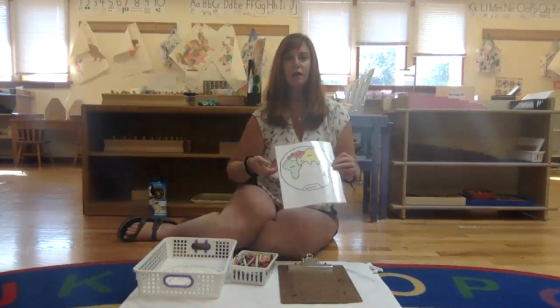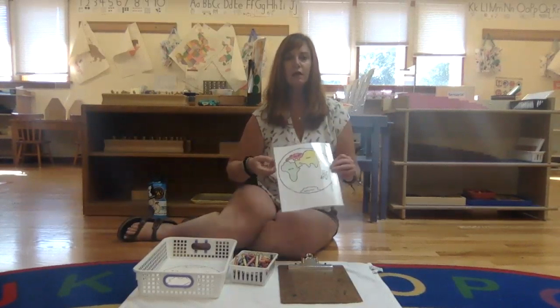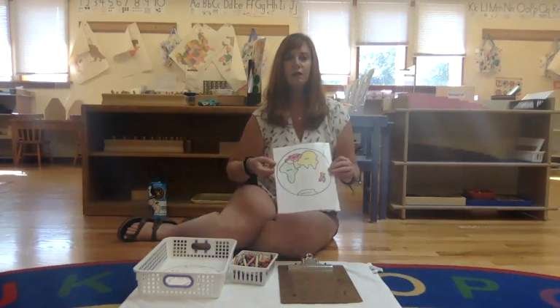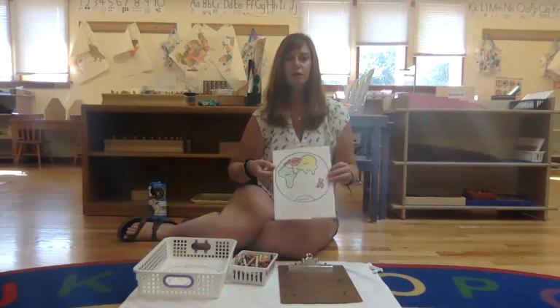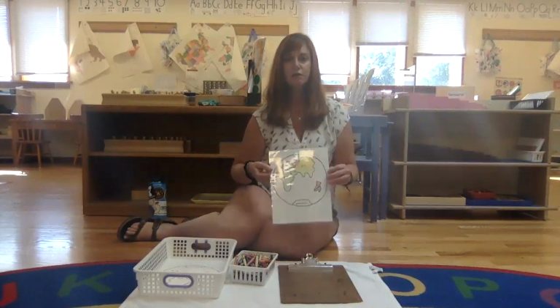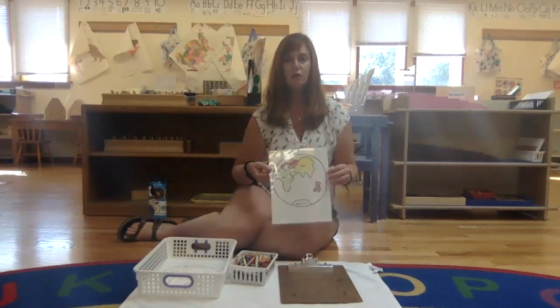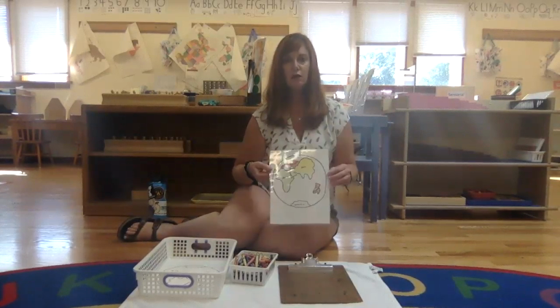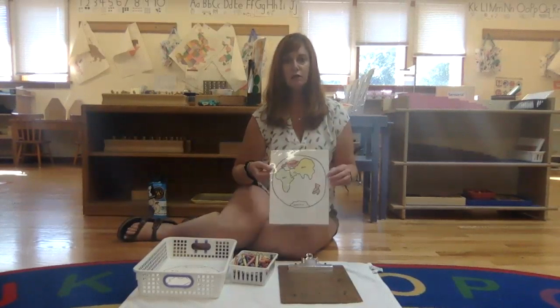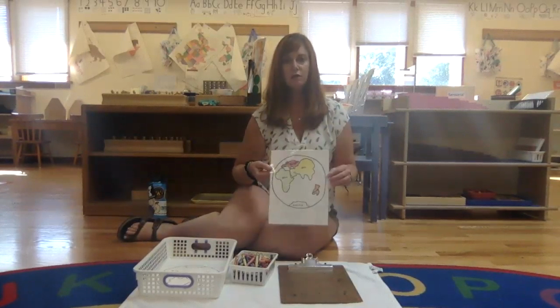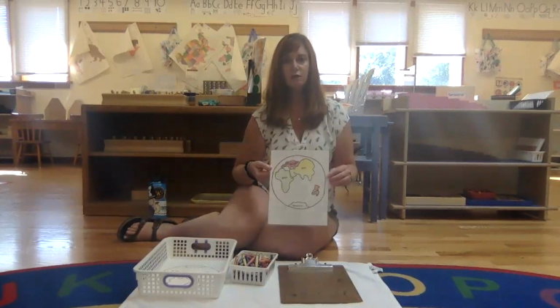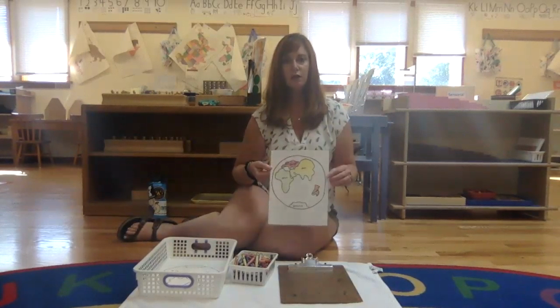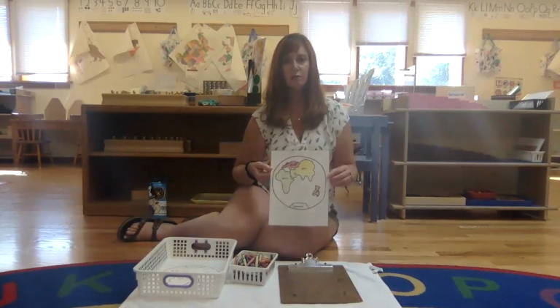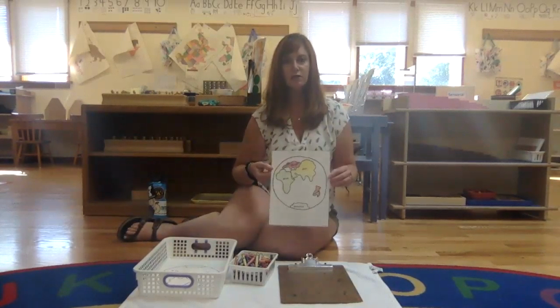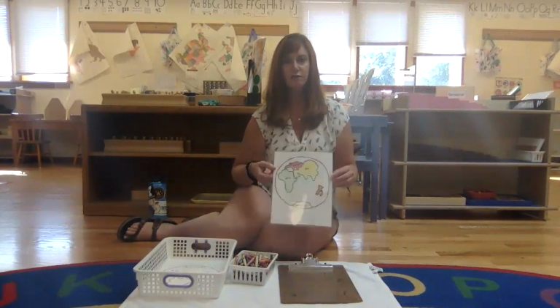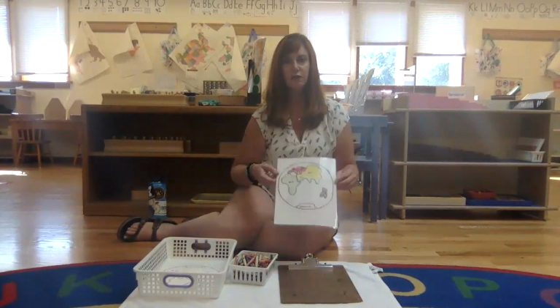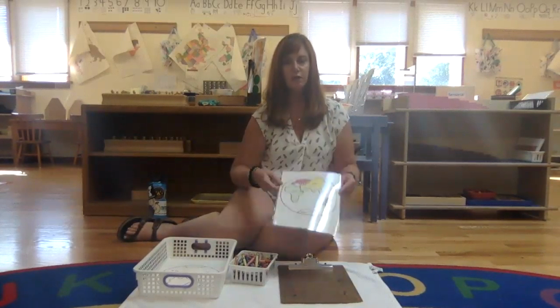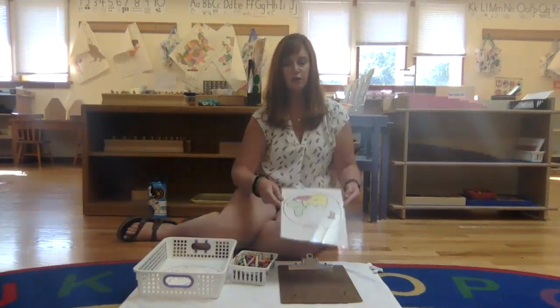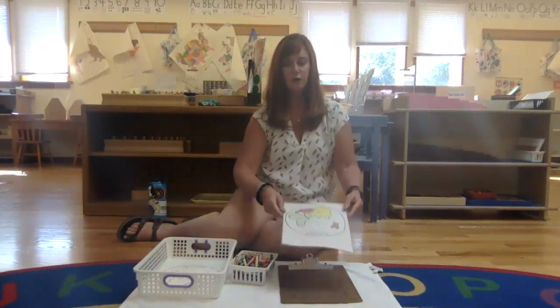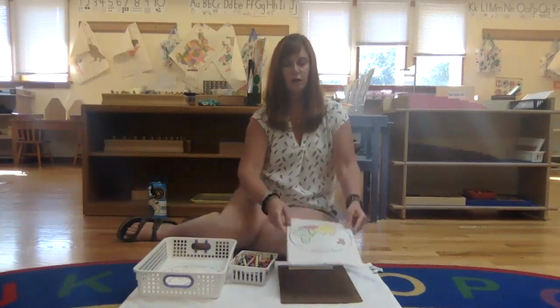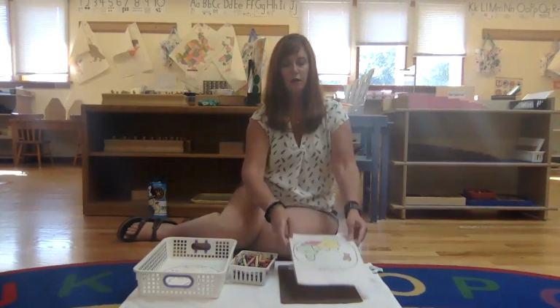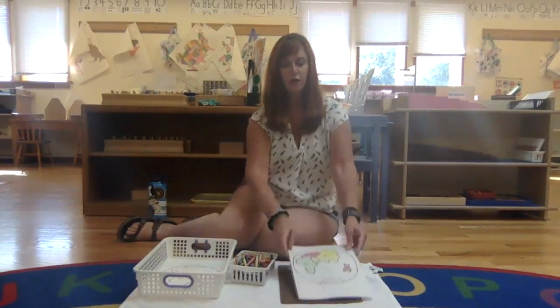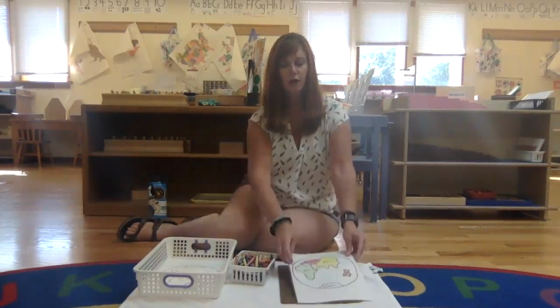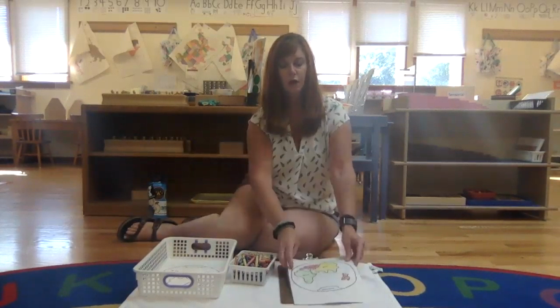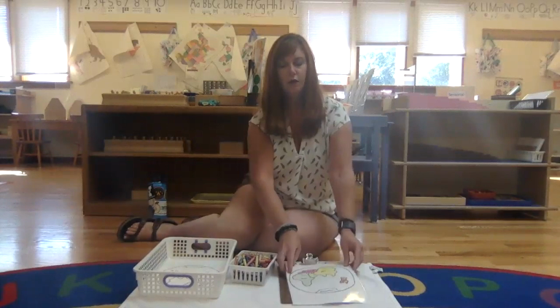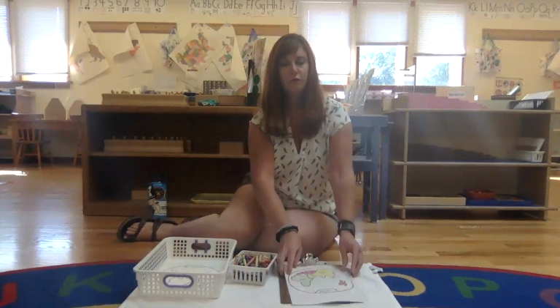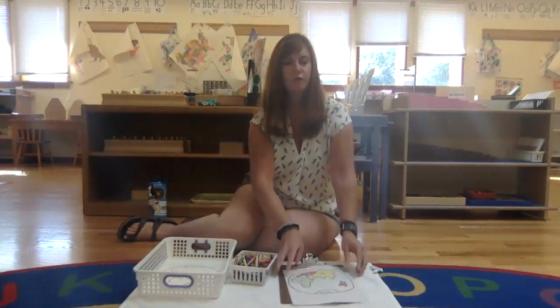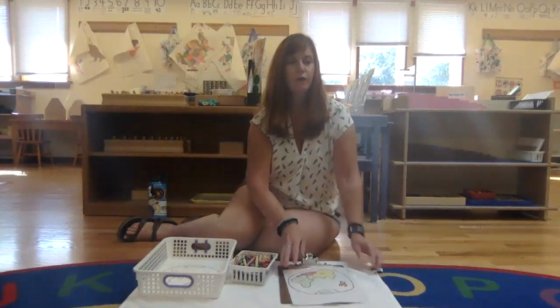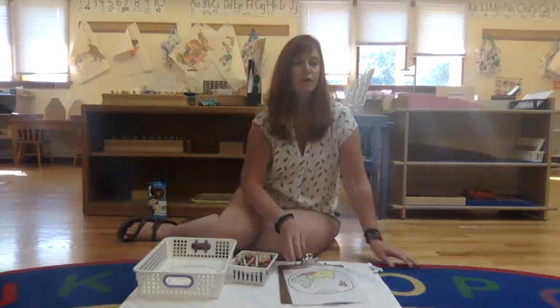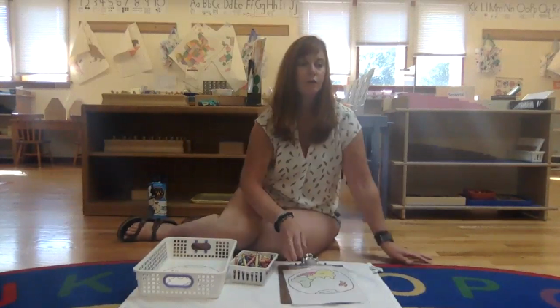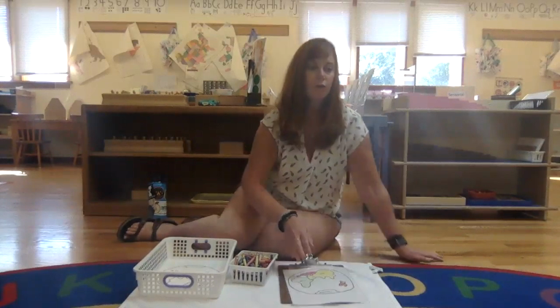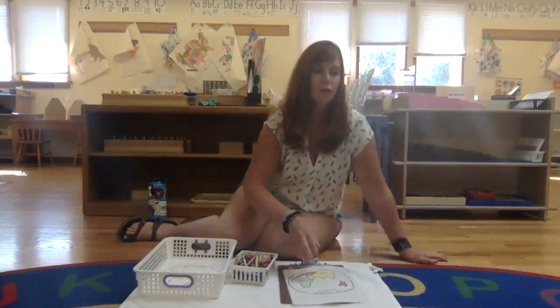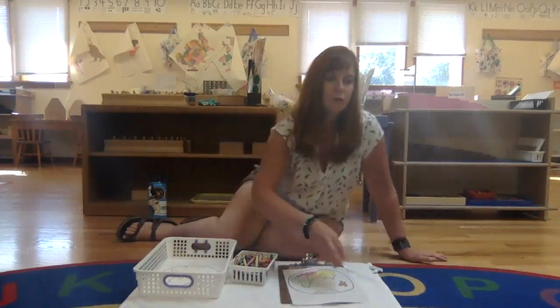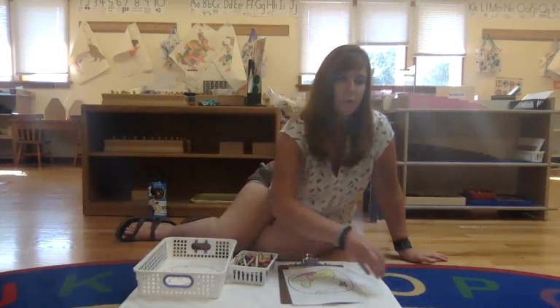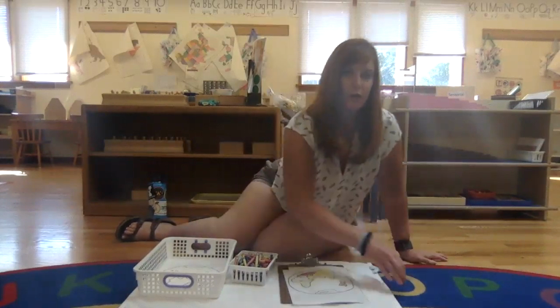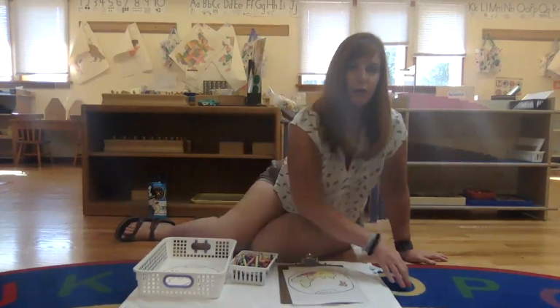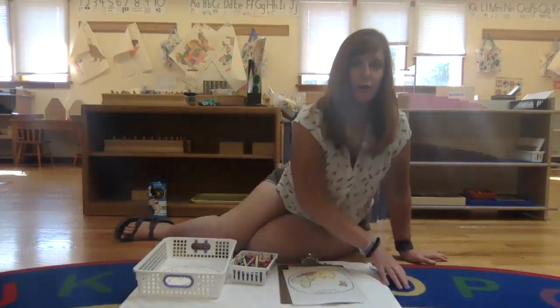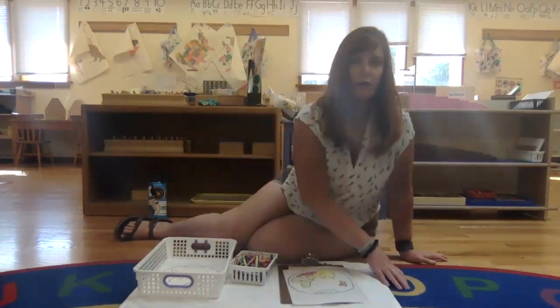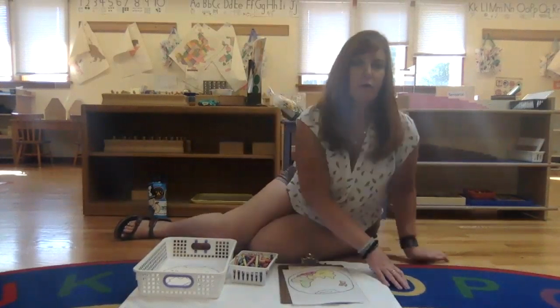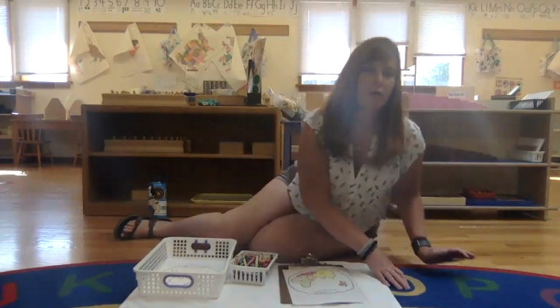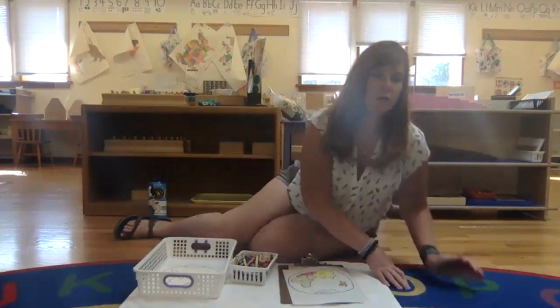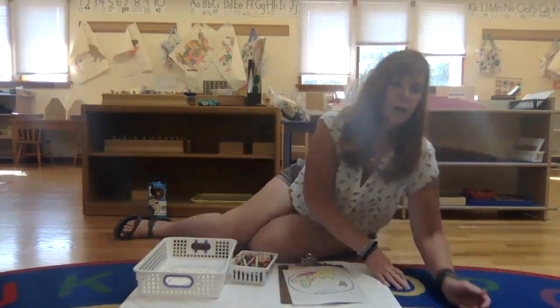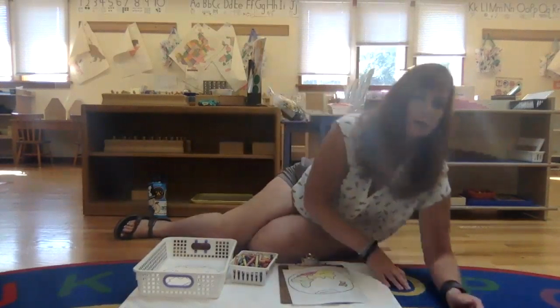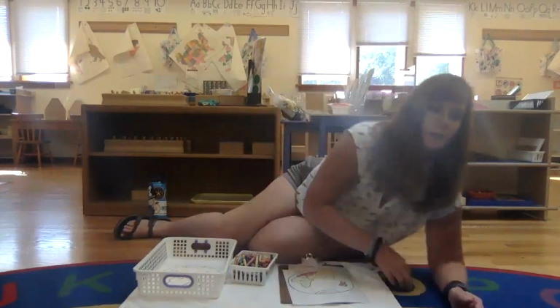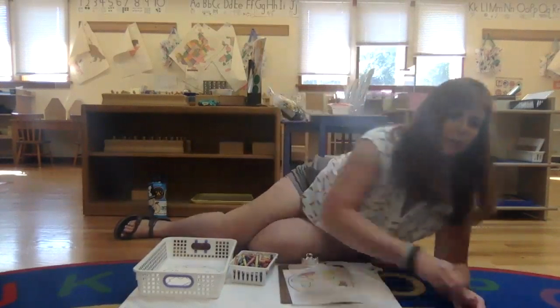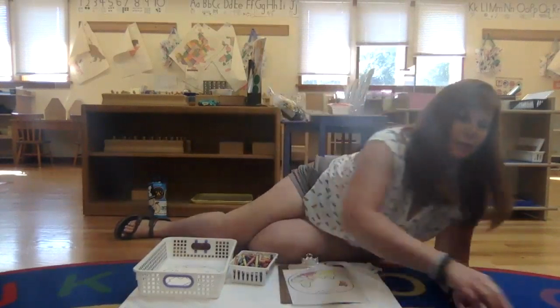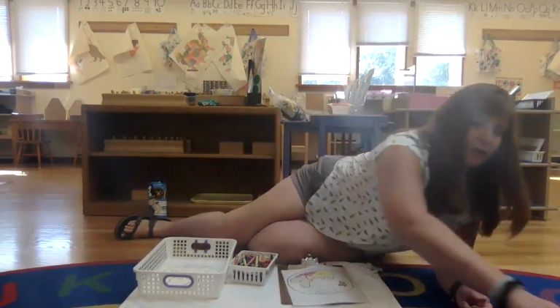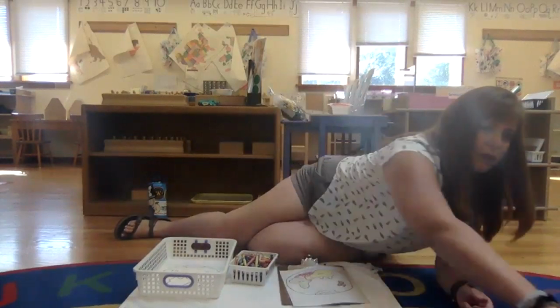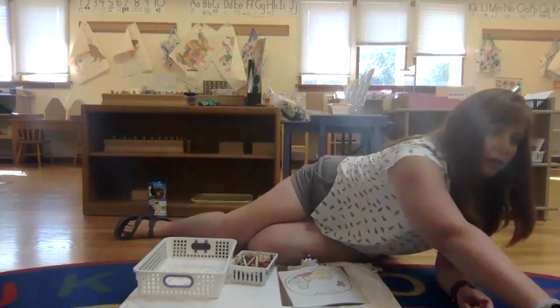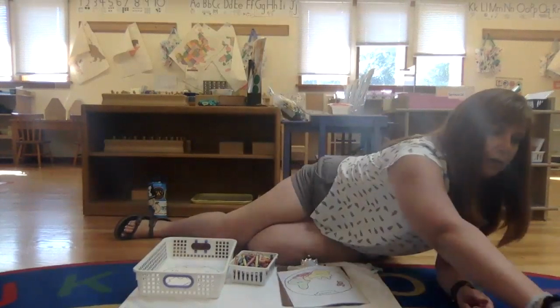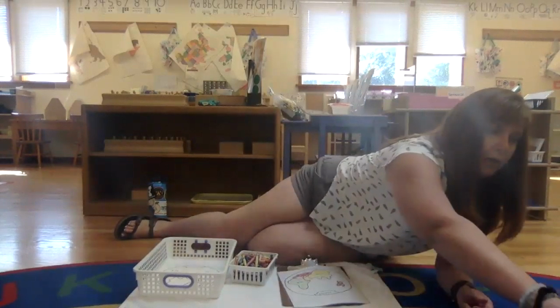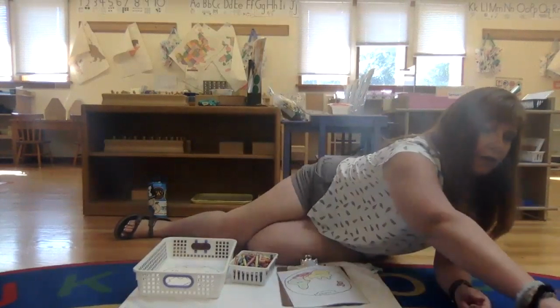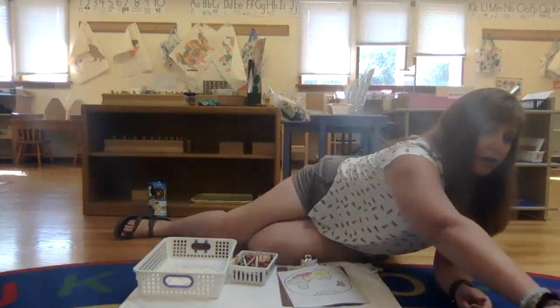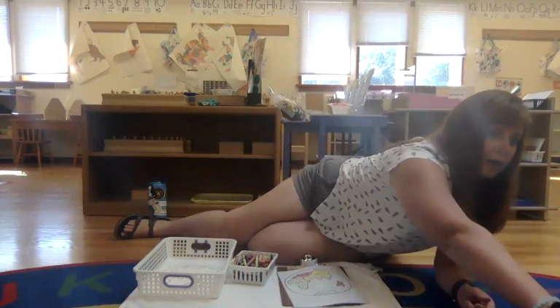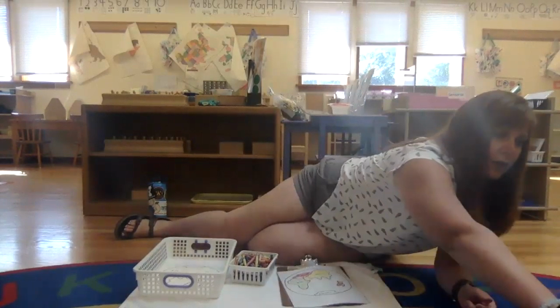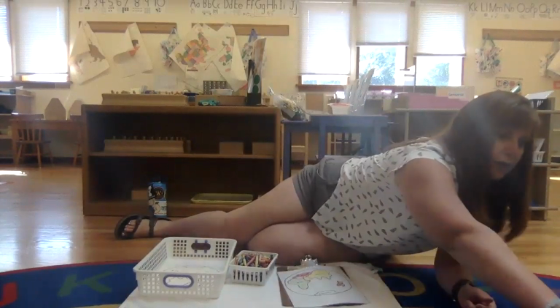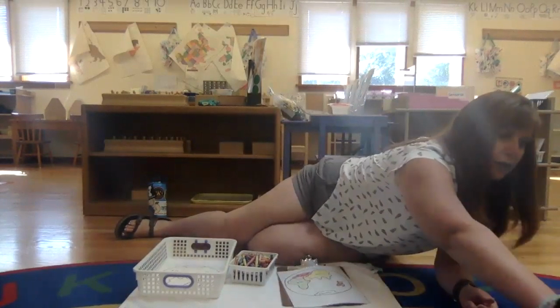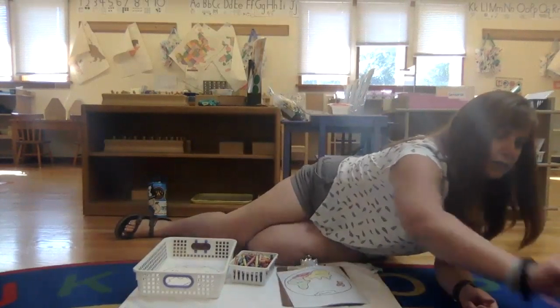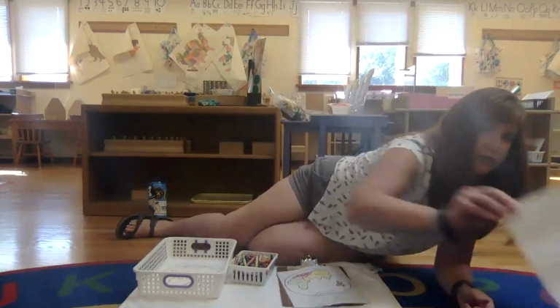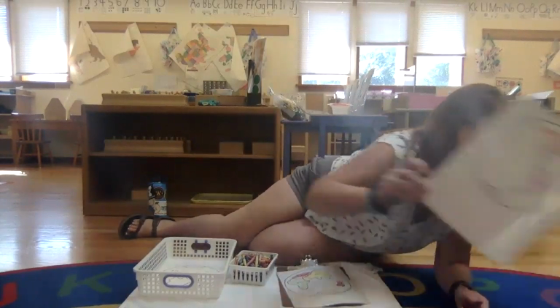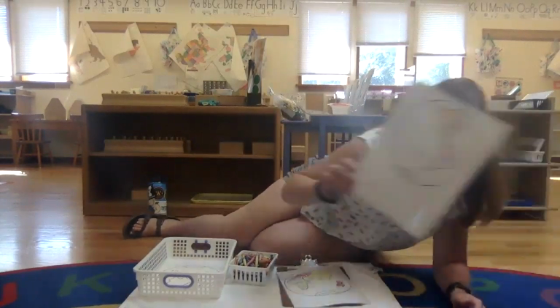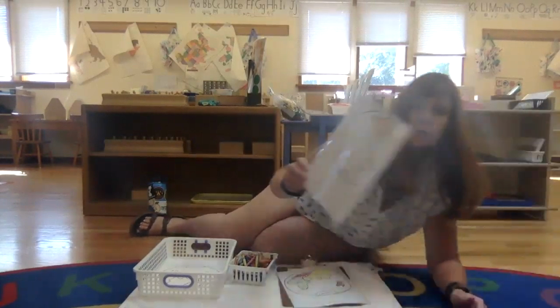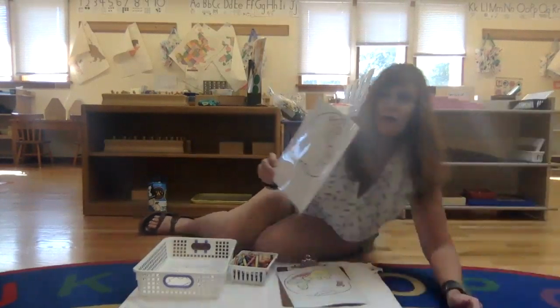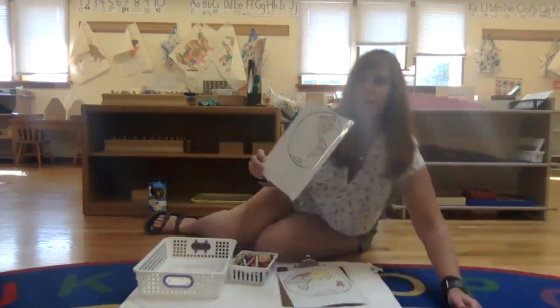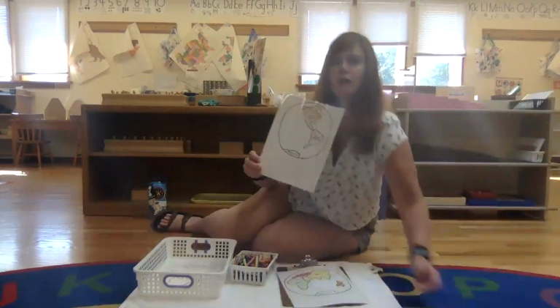There is also a hemisphere of North America and South America.